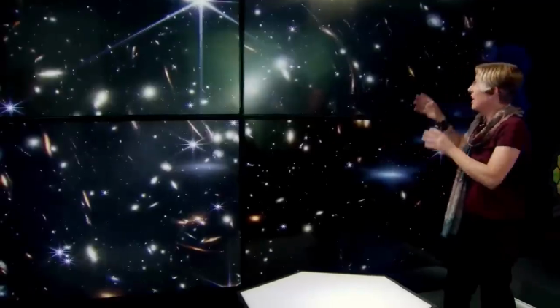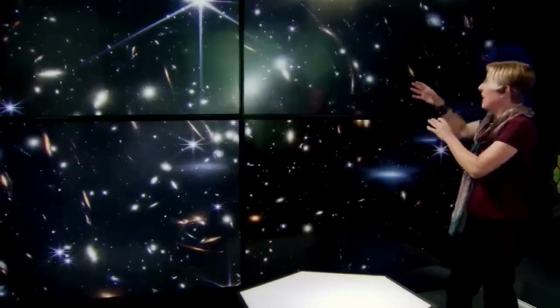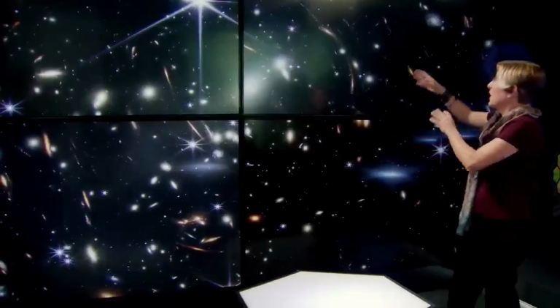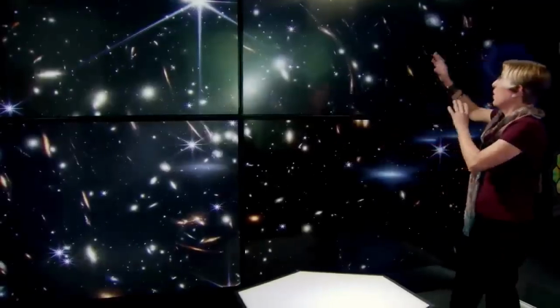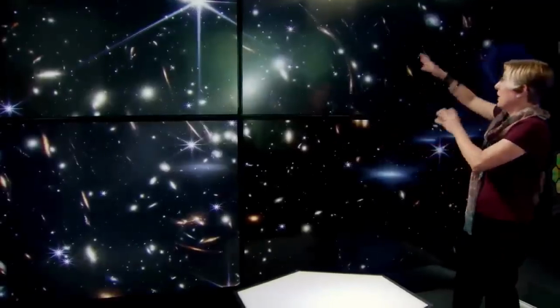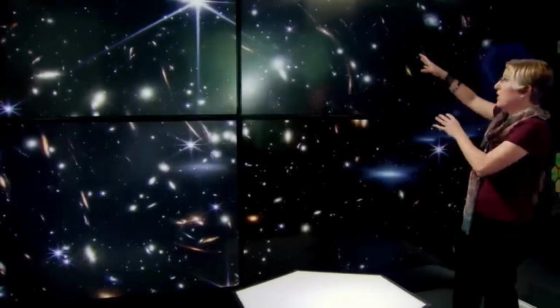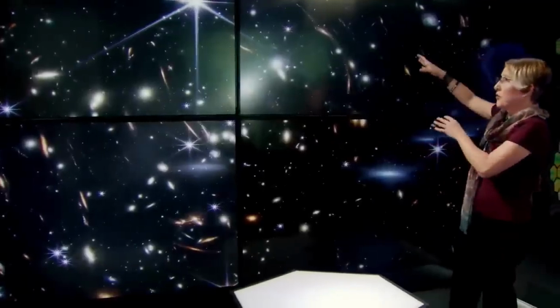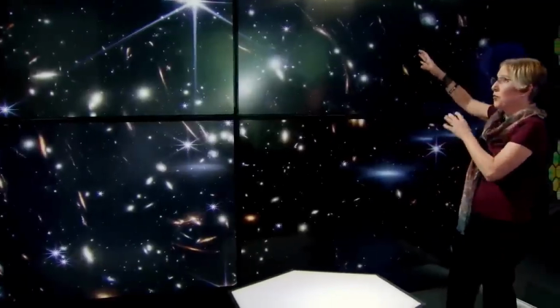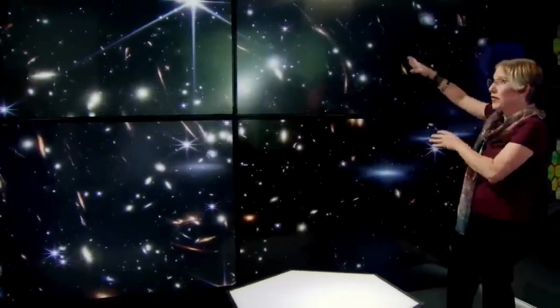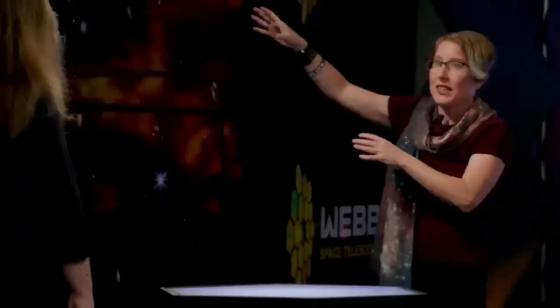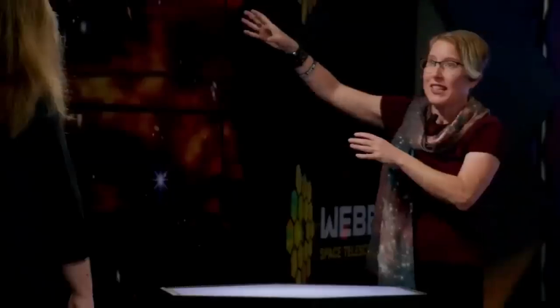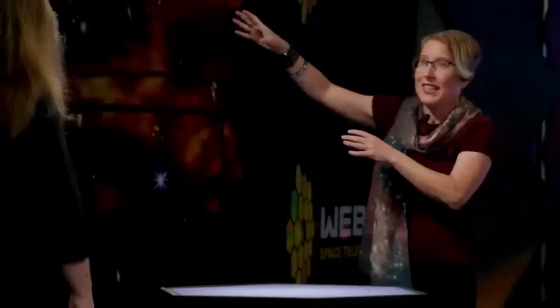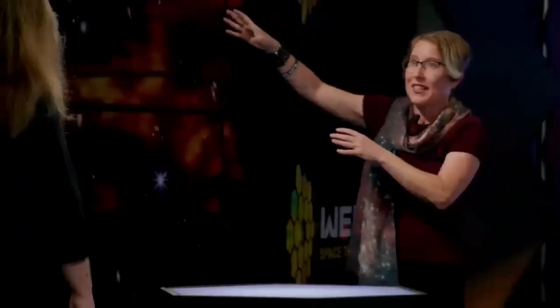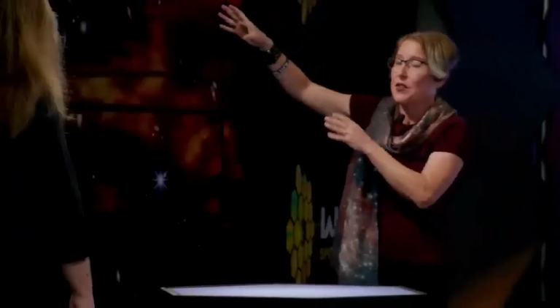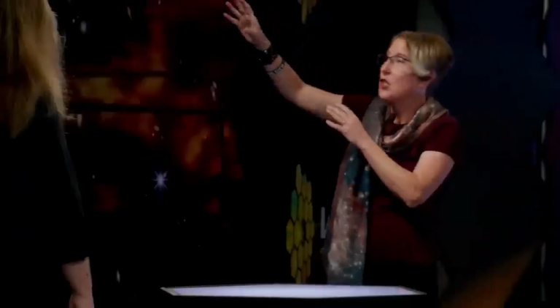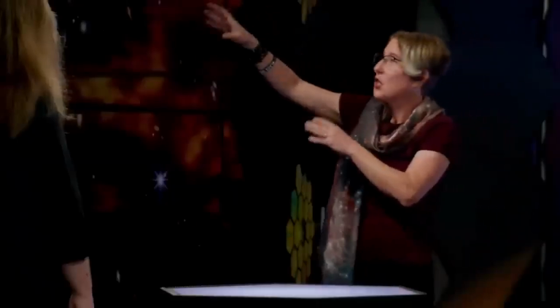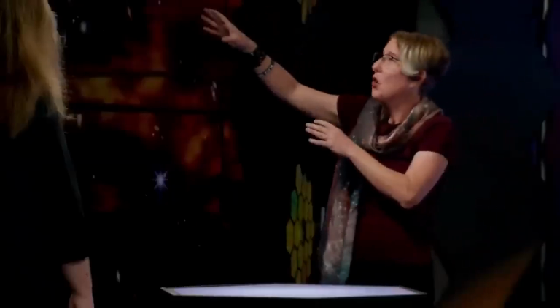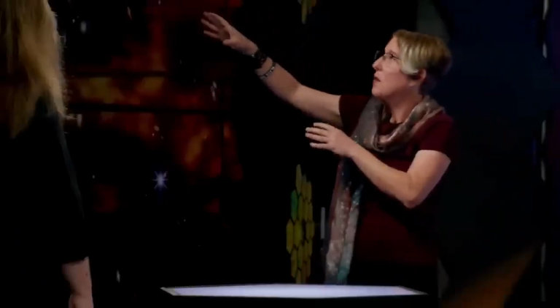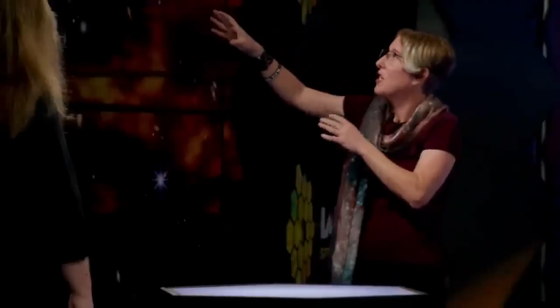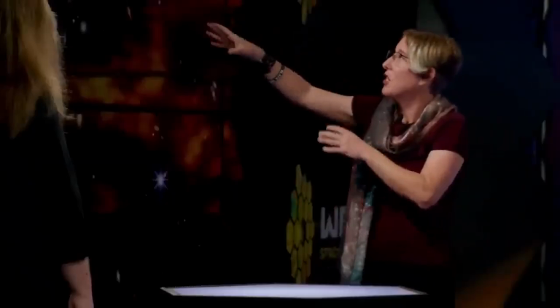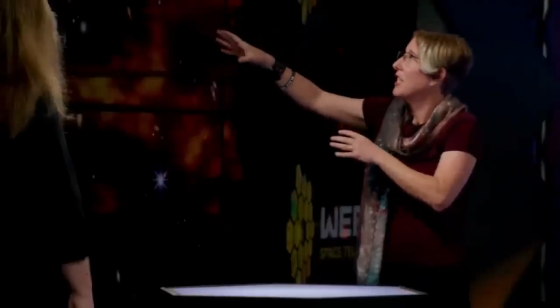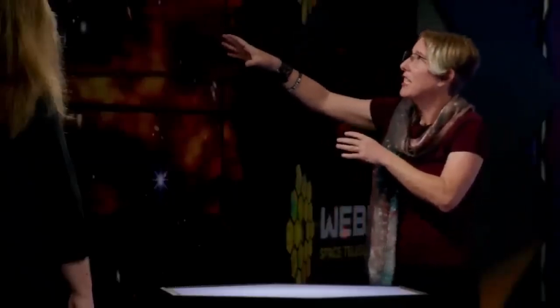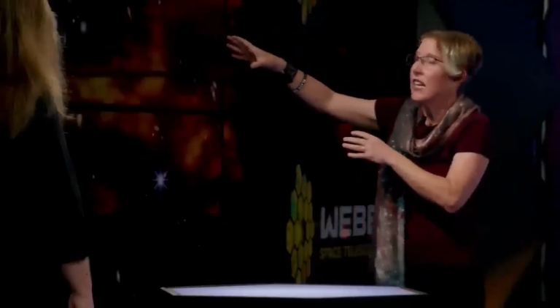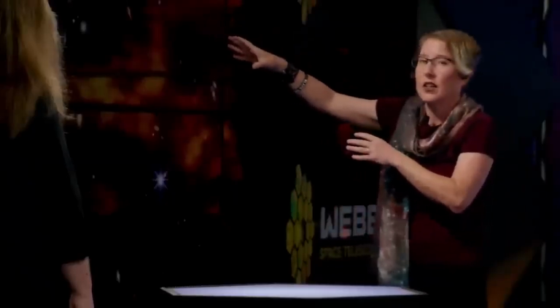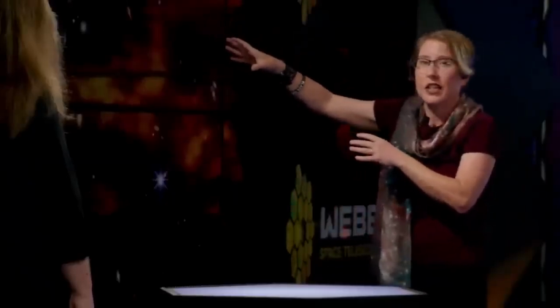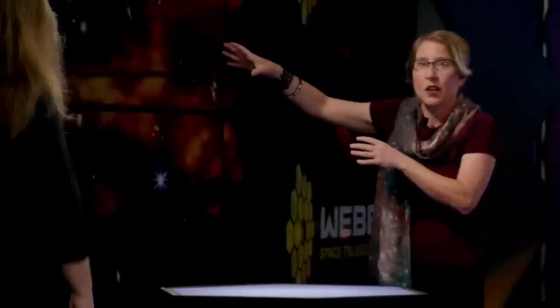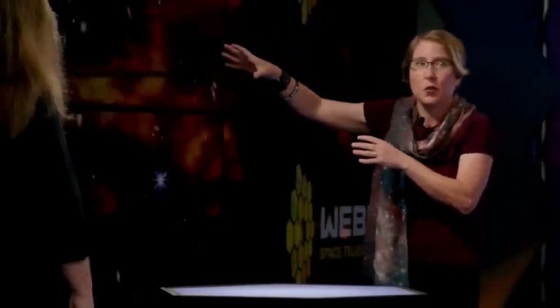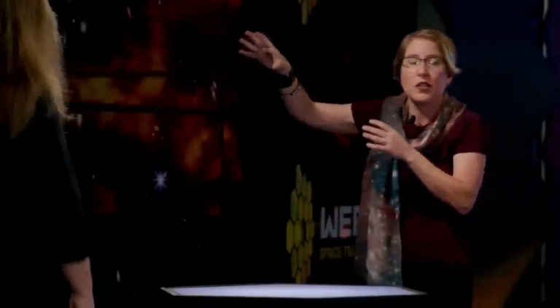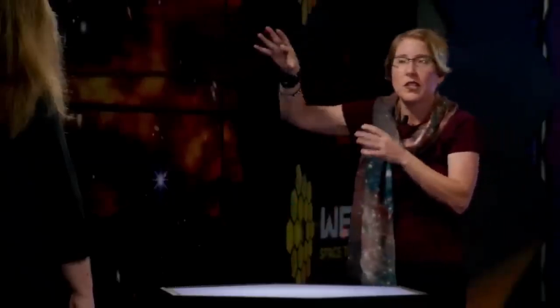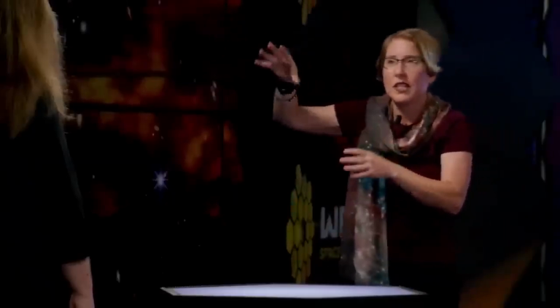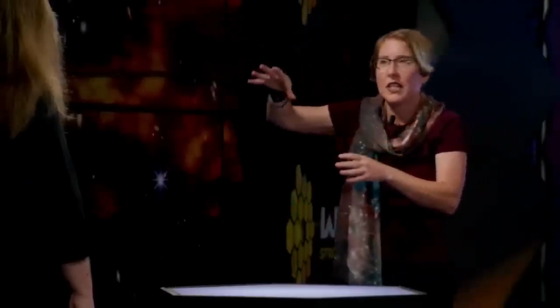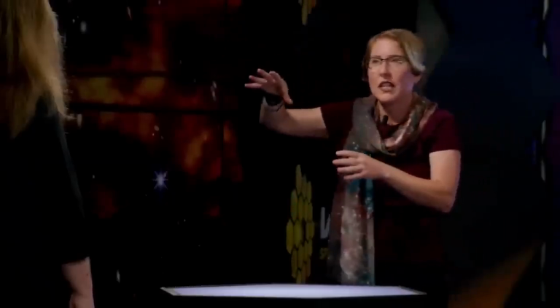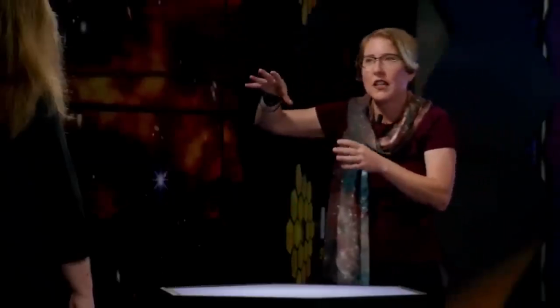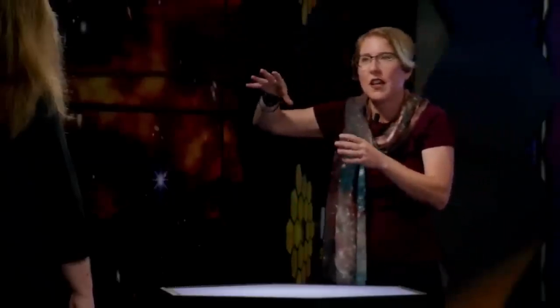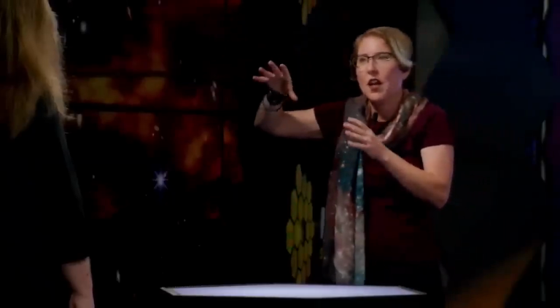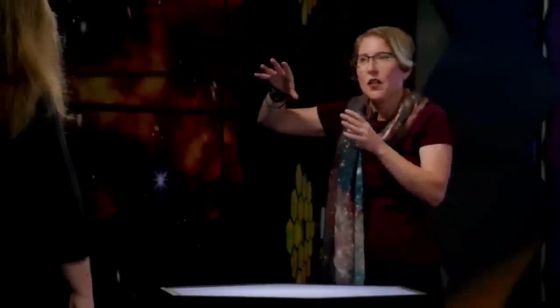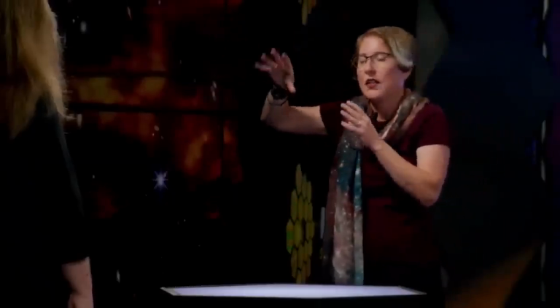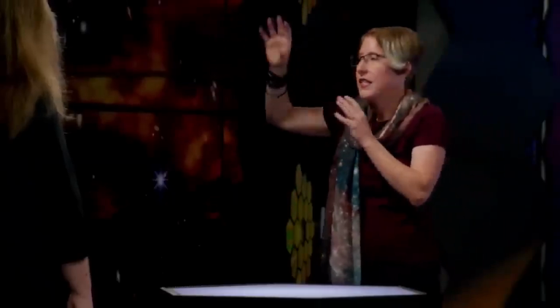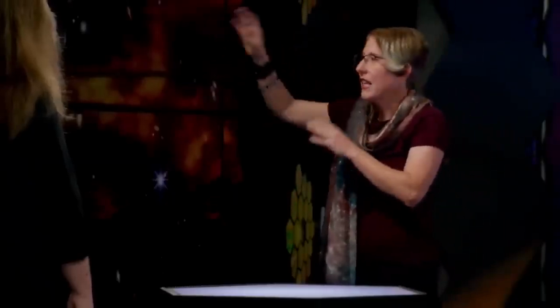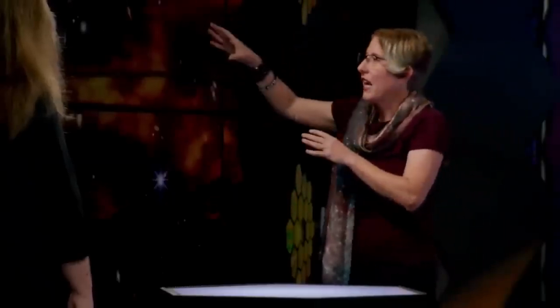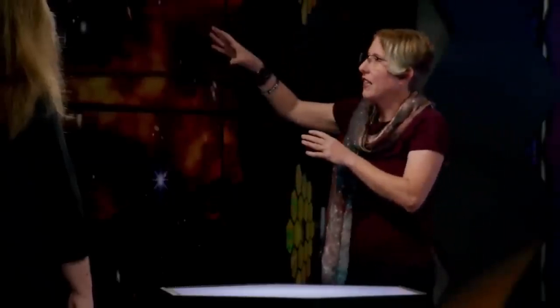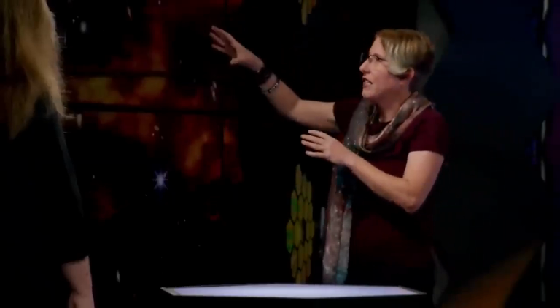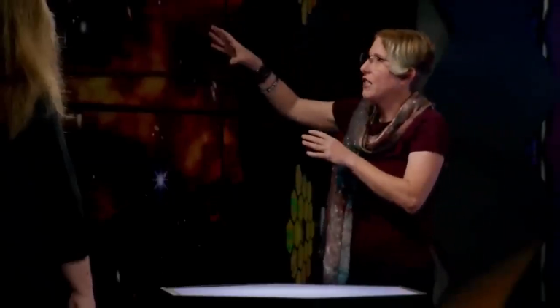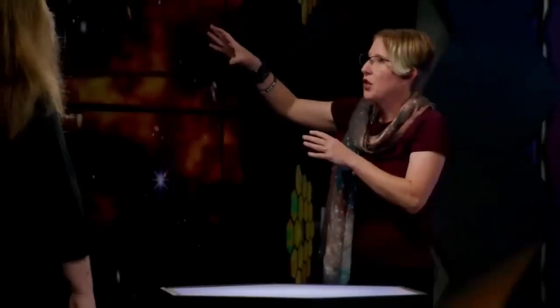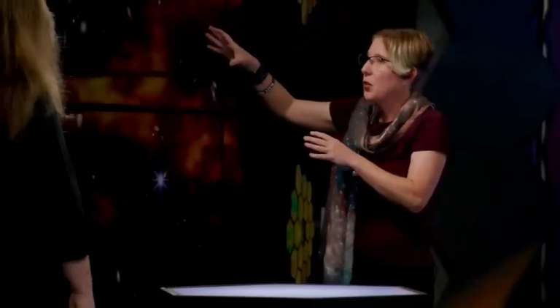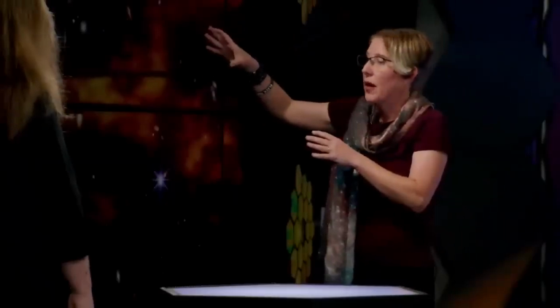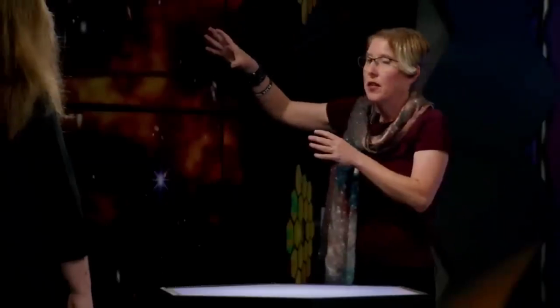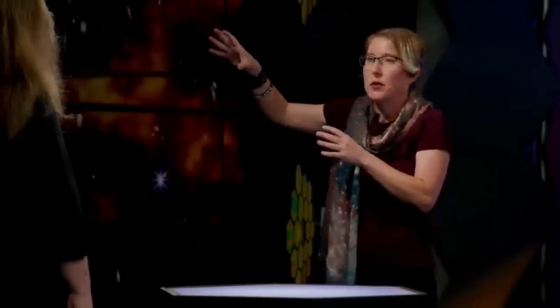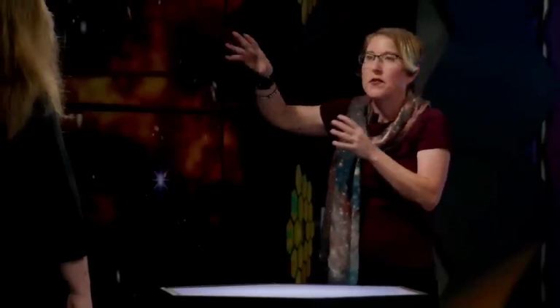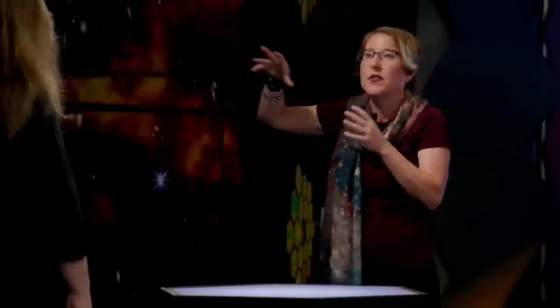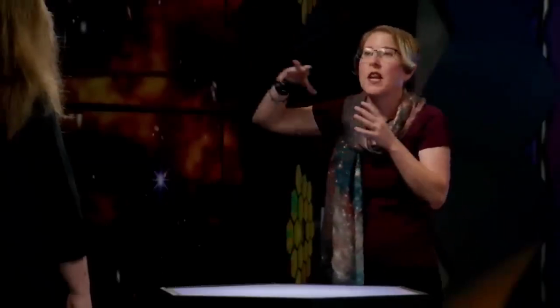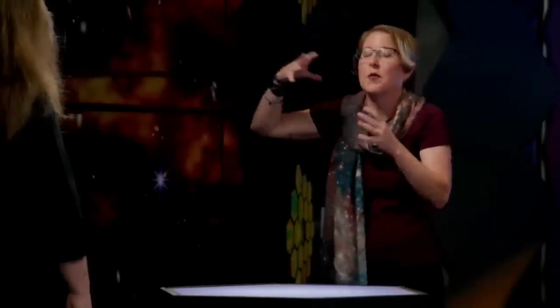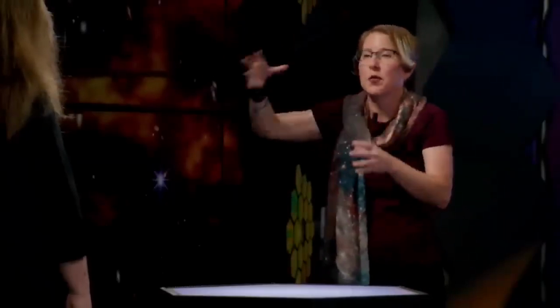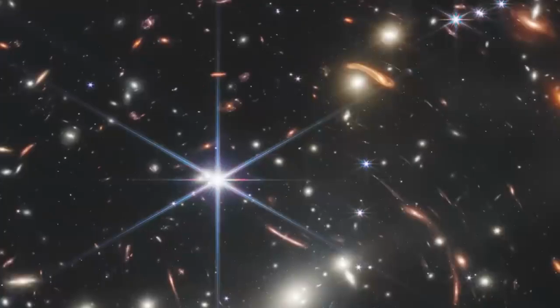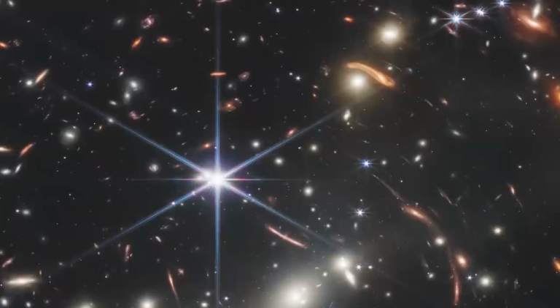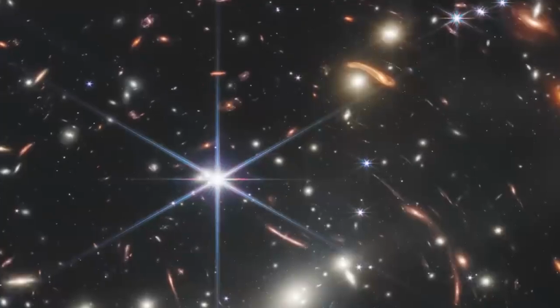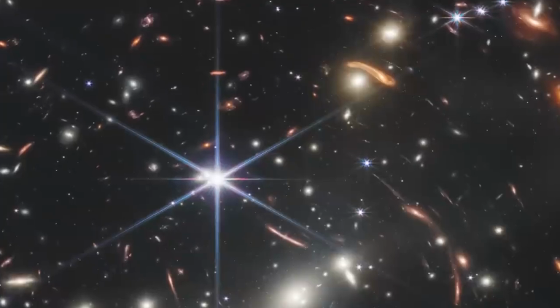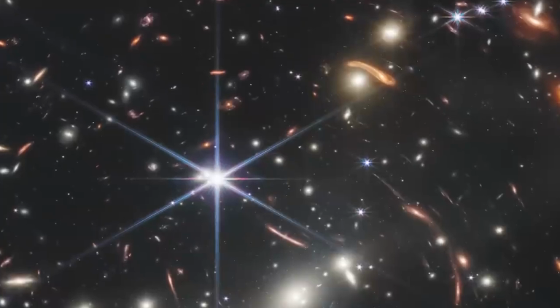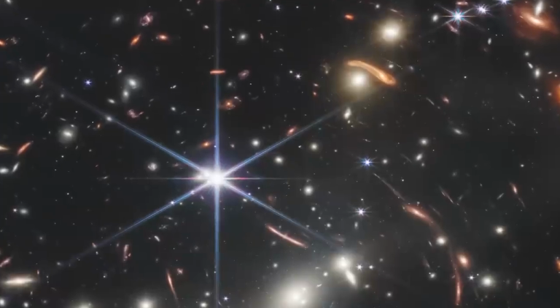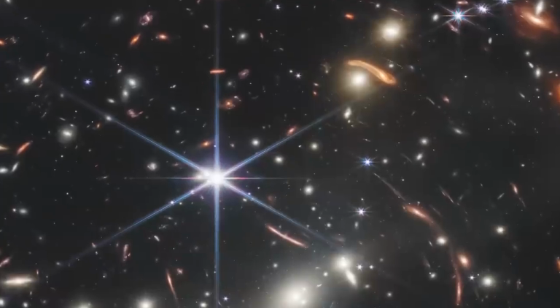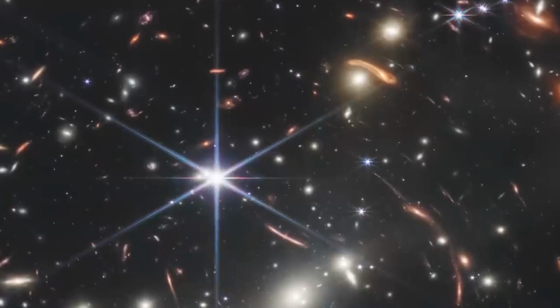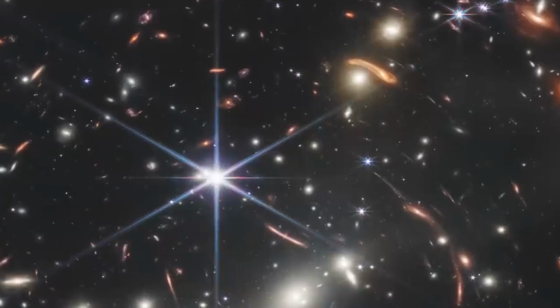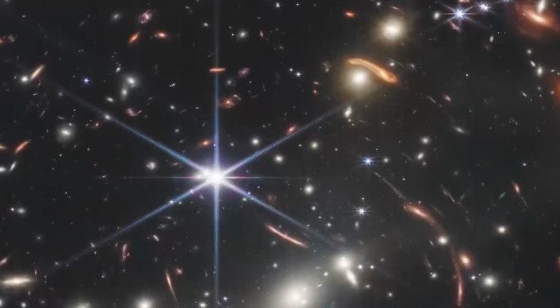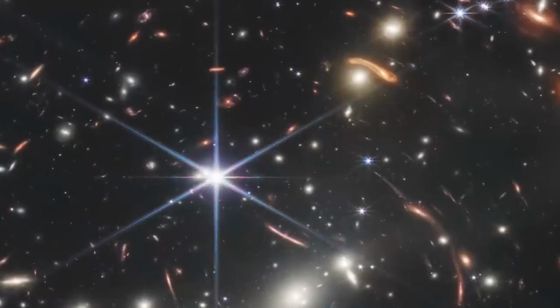There's so much detail here. We're seeing these galaxies in a way that we've never been able to see before.